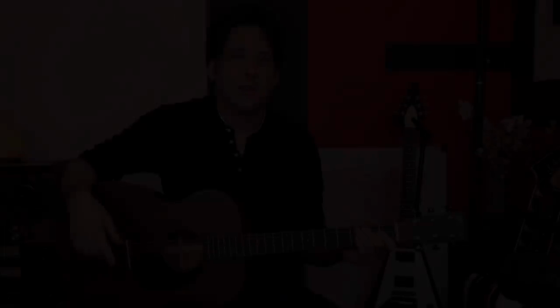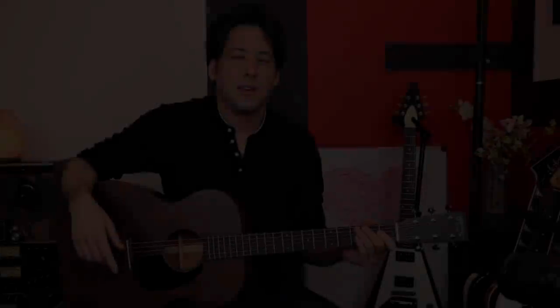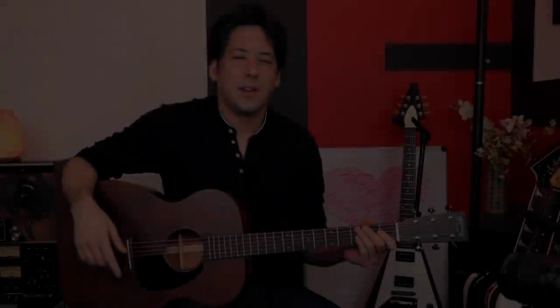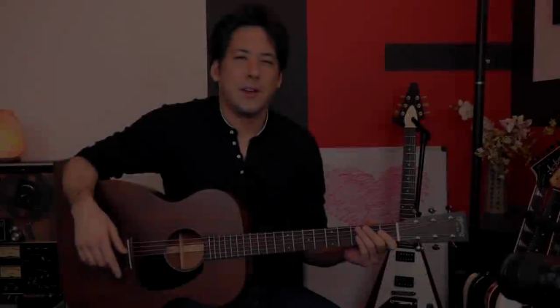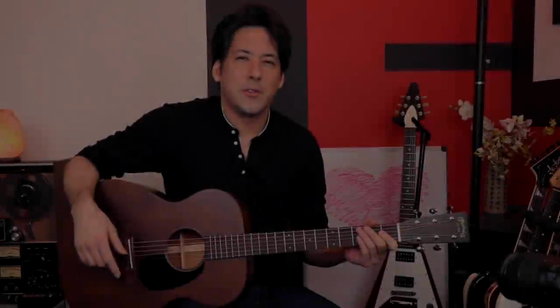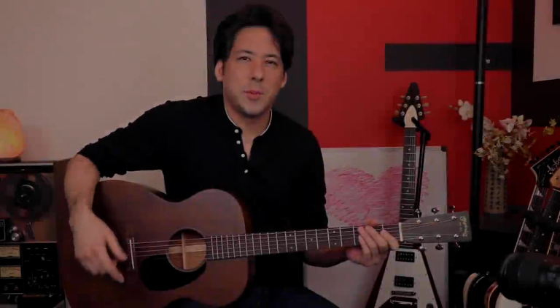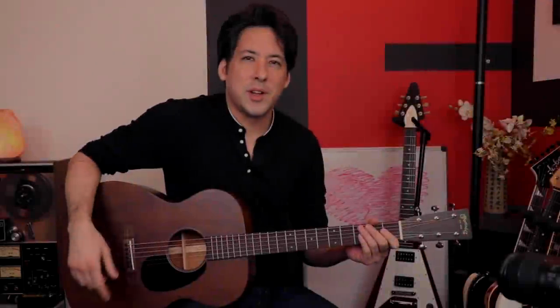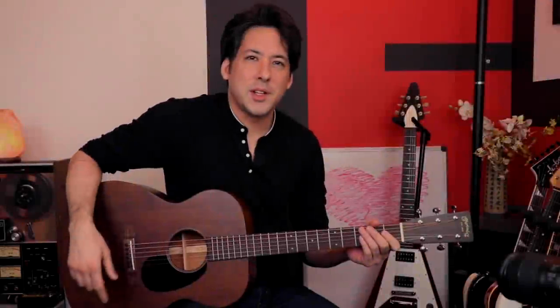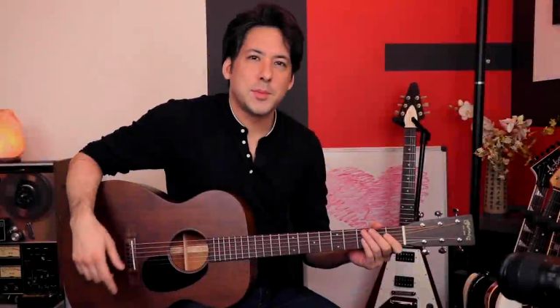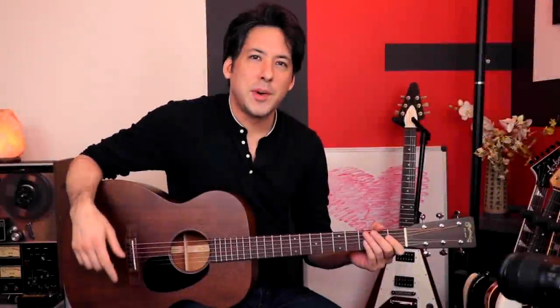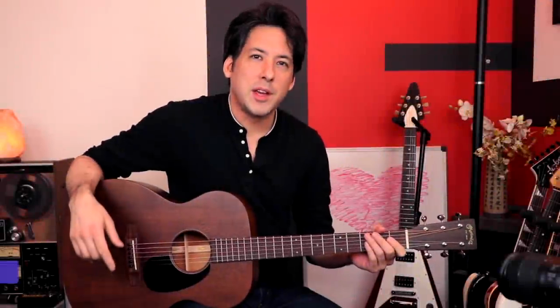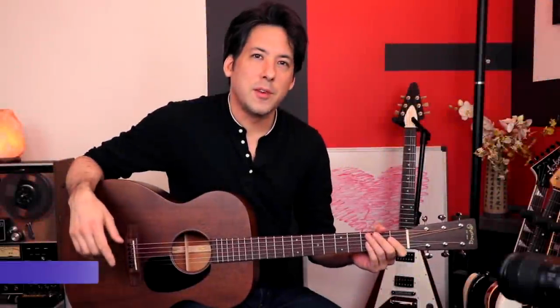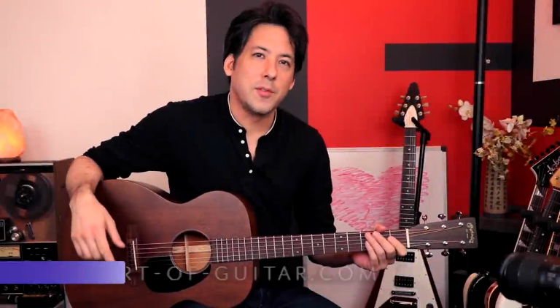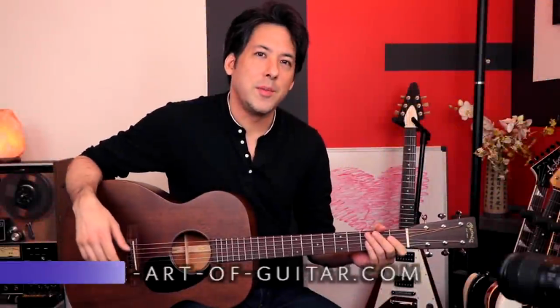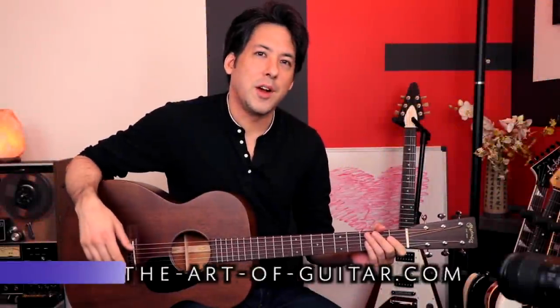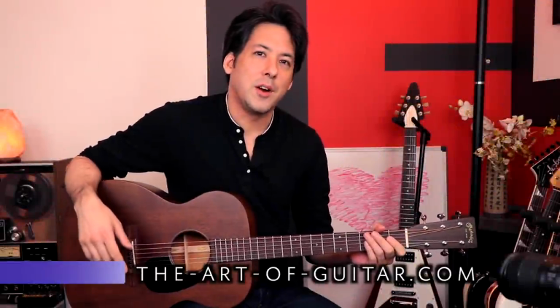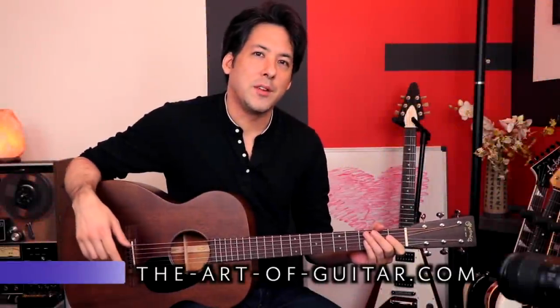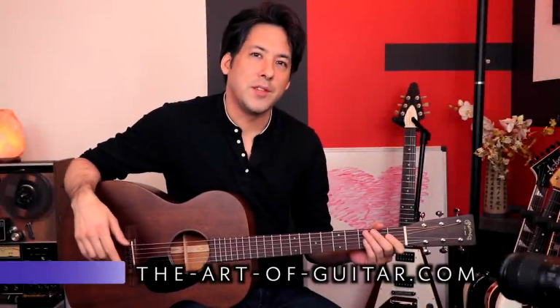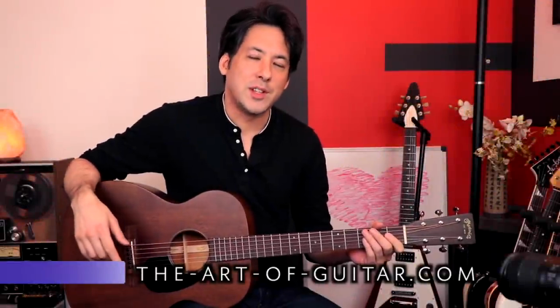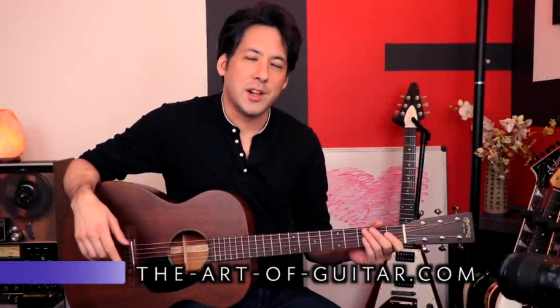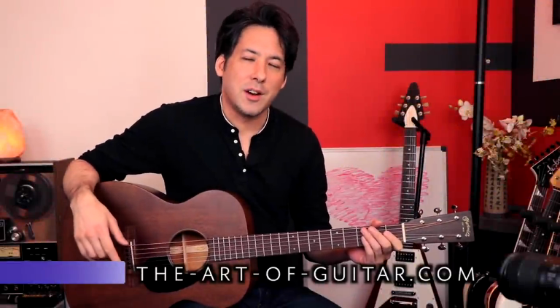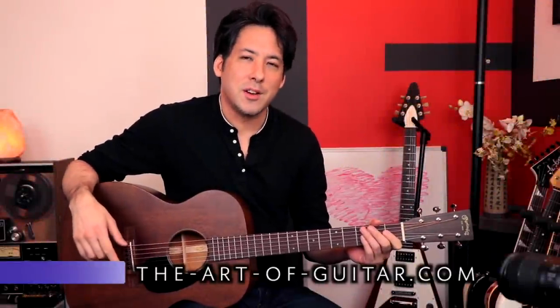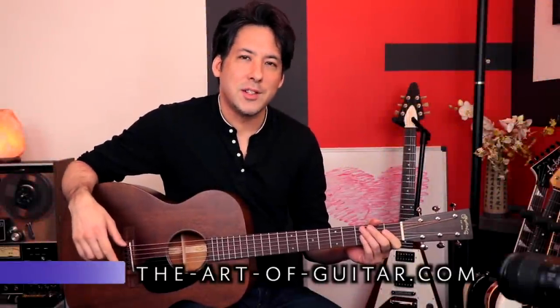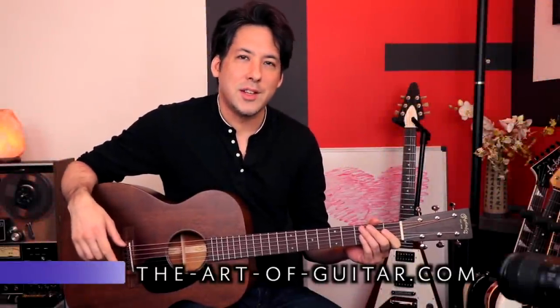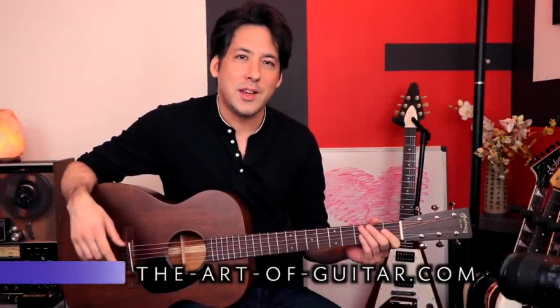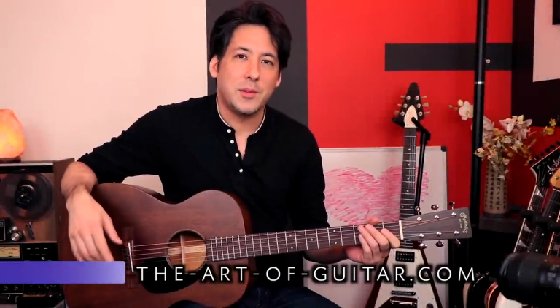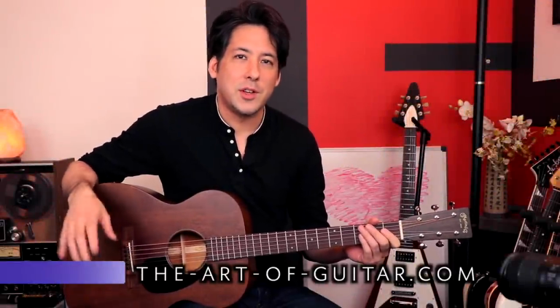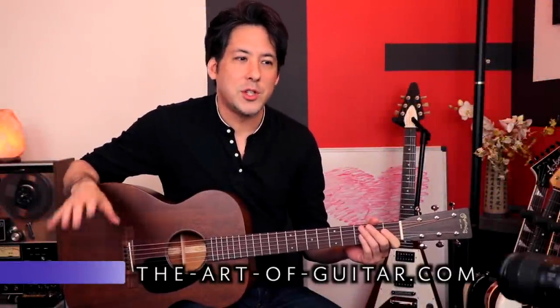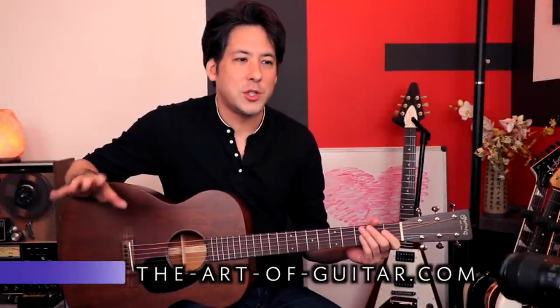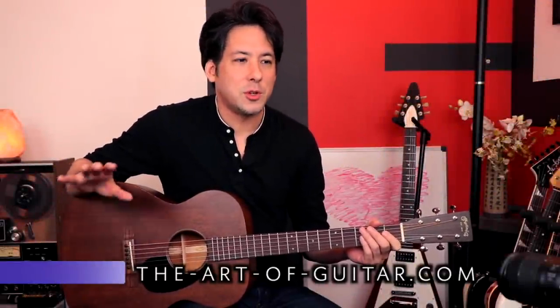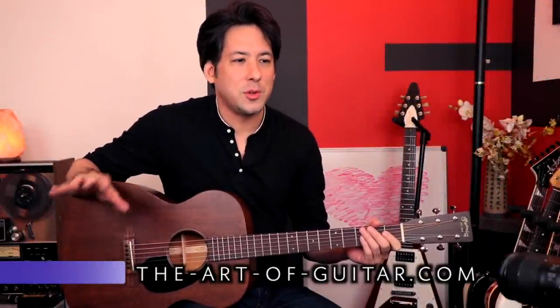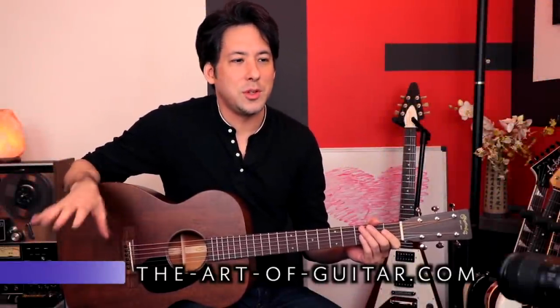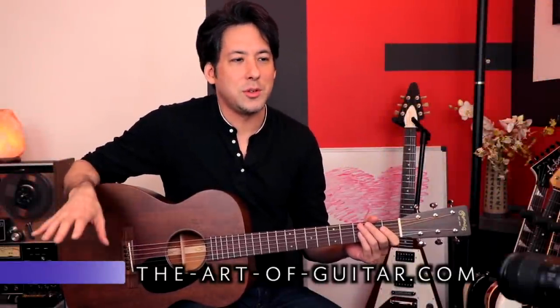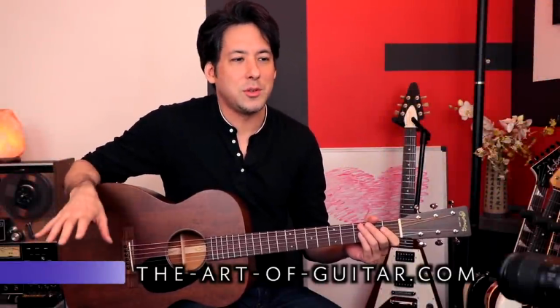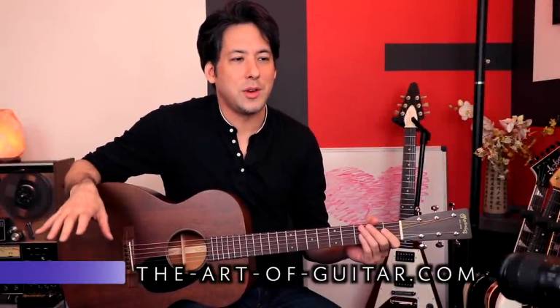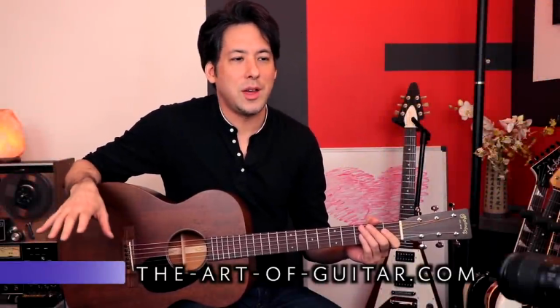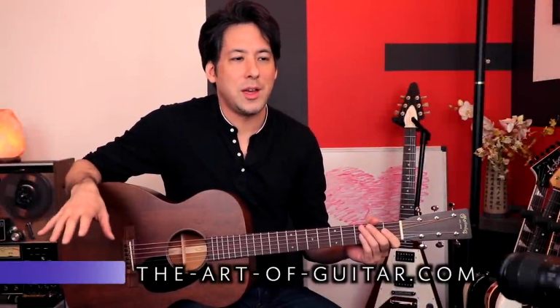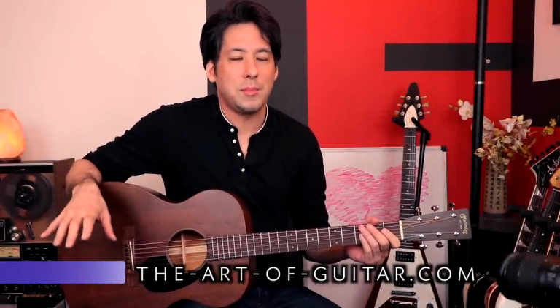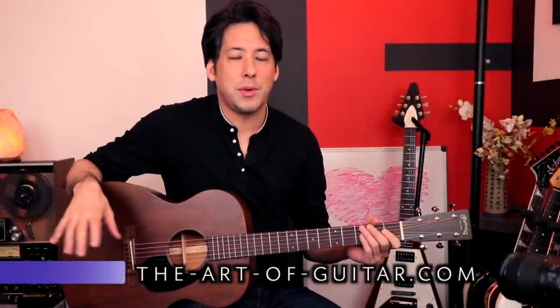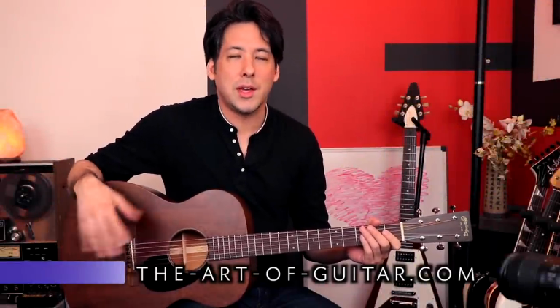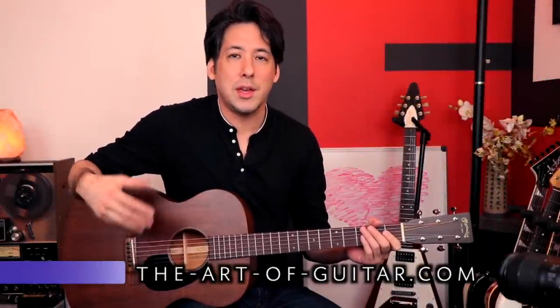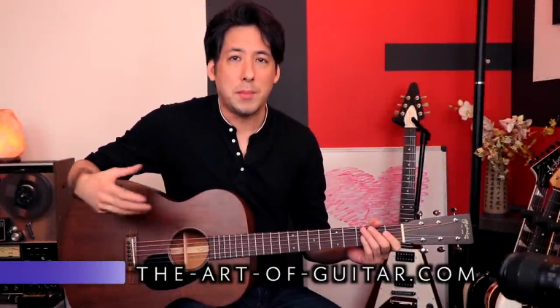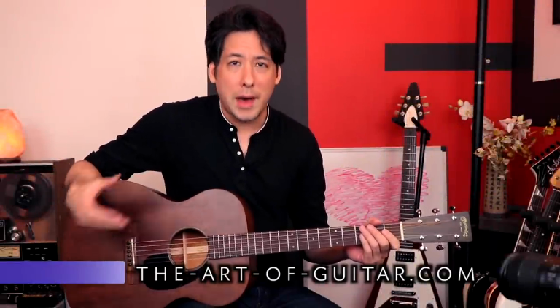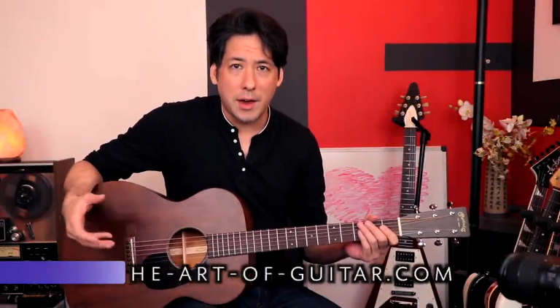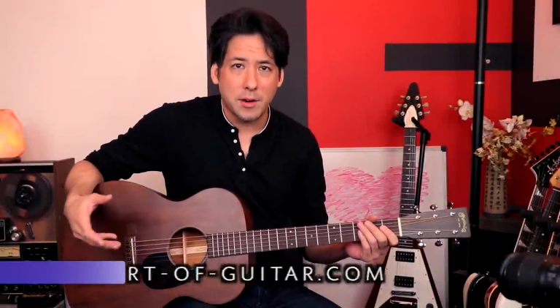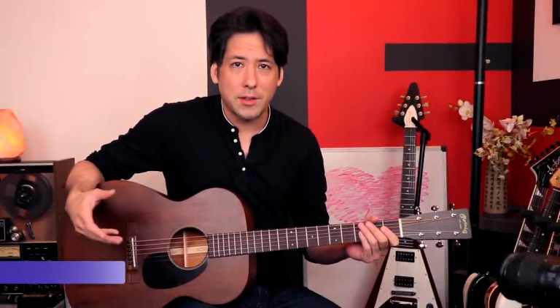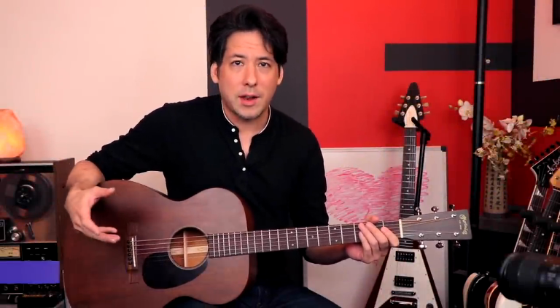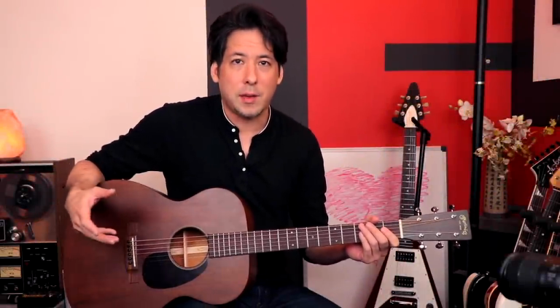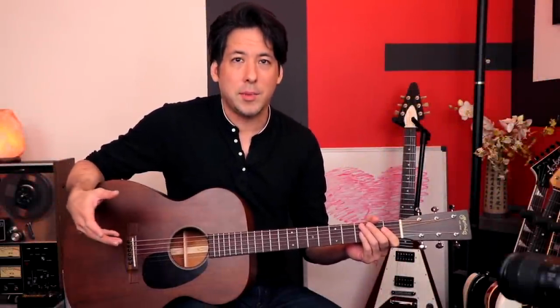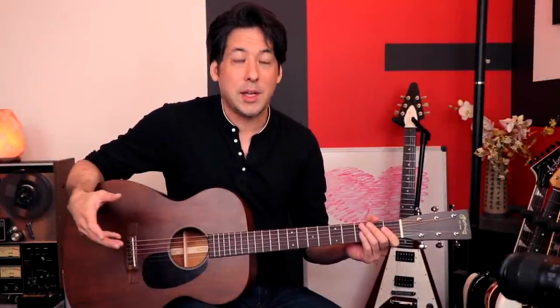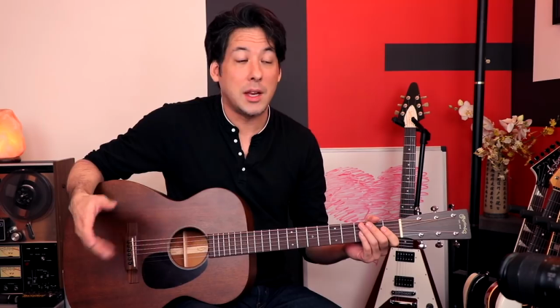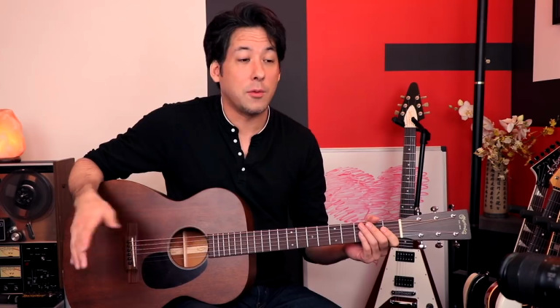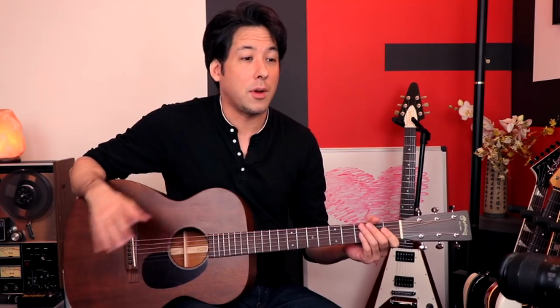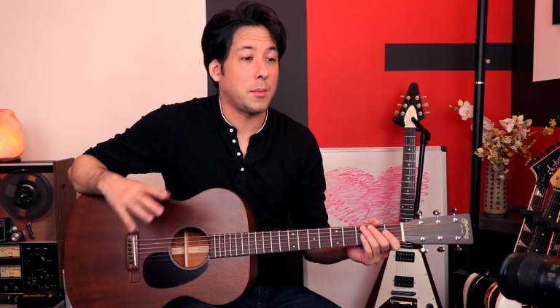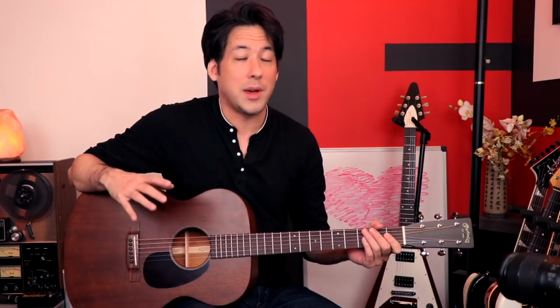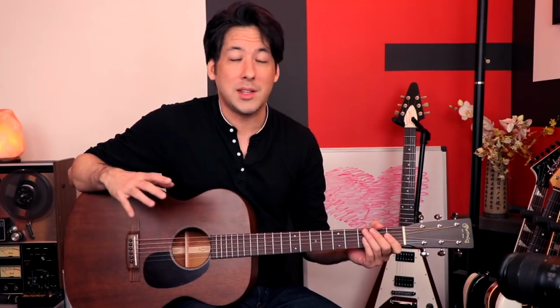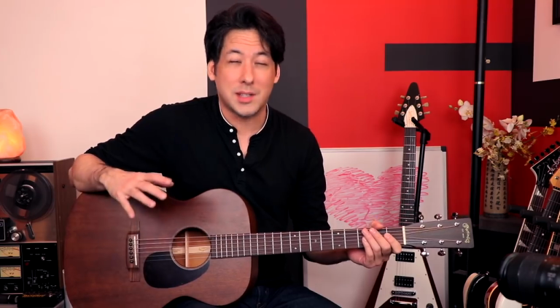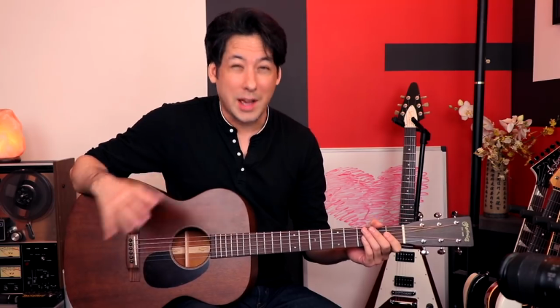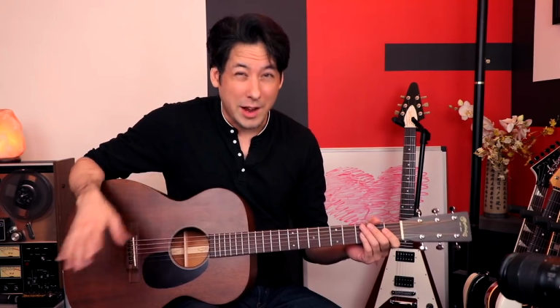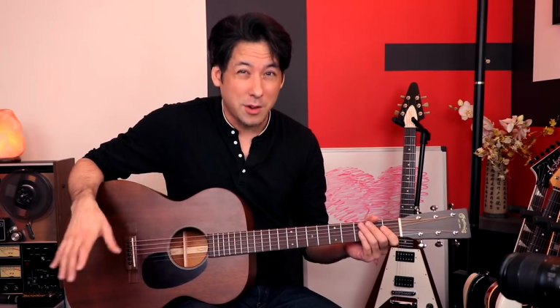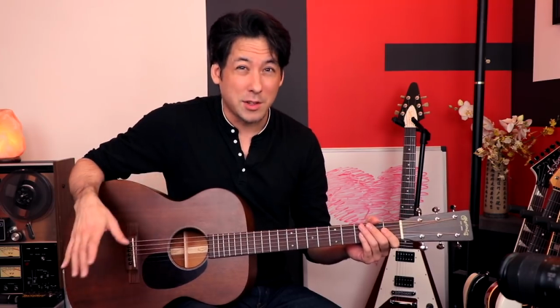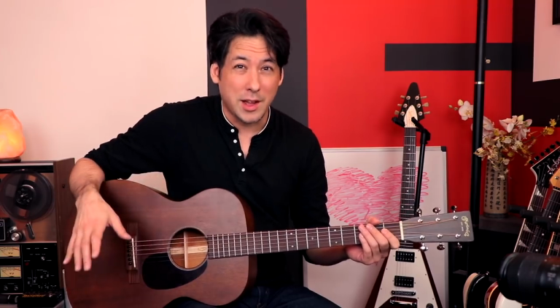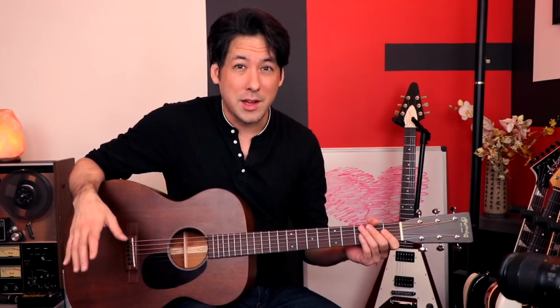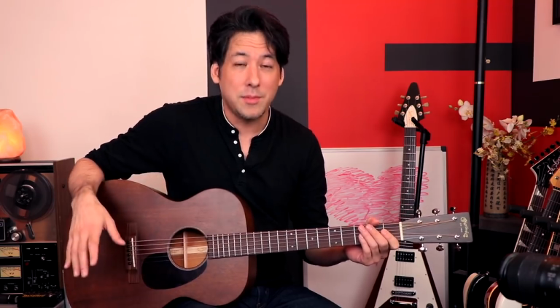Hey everybody, it's Mike here from the Art of Guitar. Today I want to show you a picking pattern that I've been getting wrong my entire life.